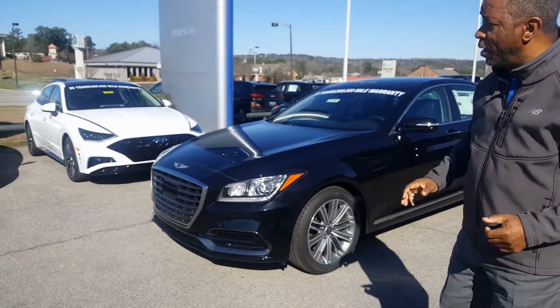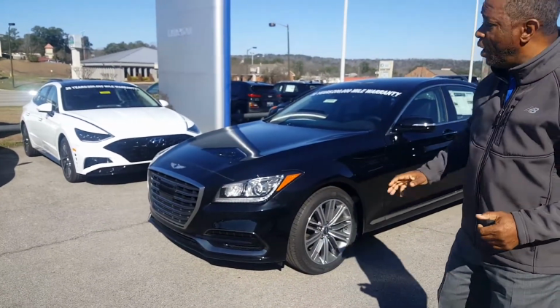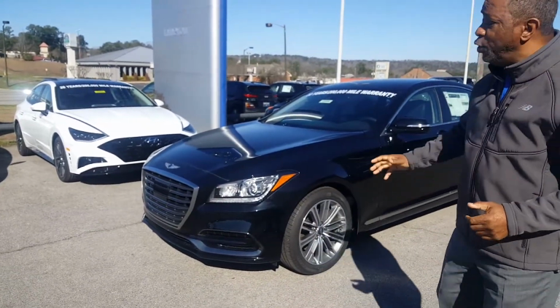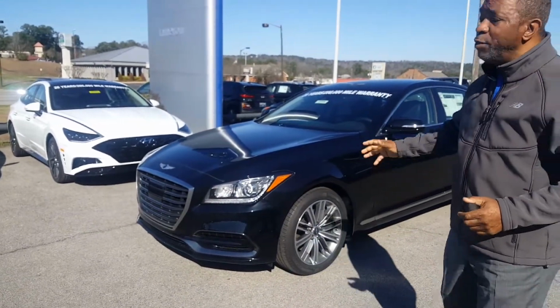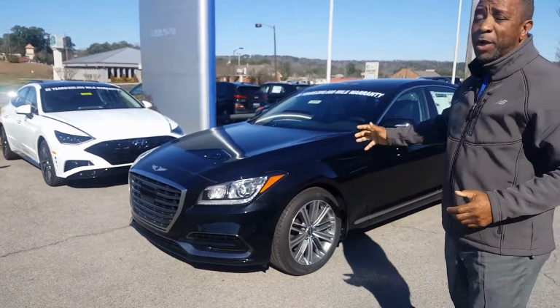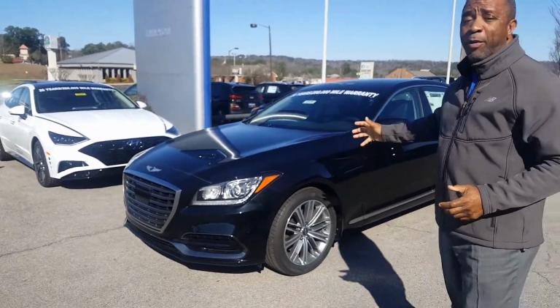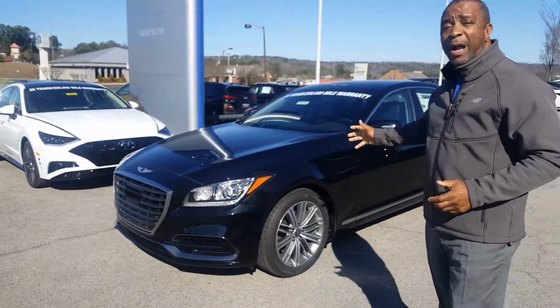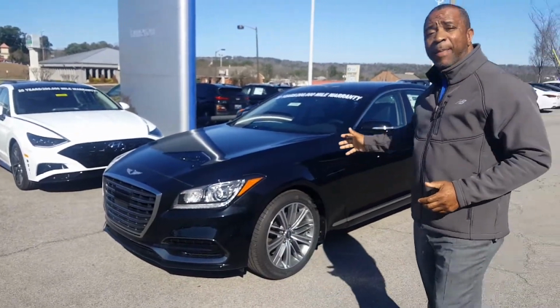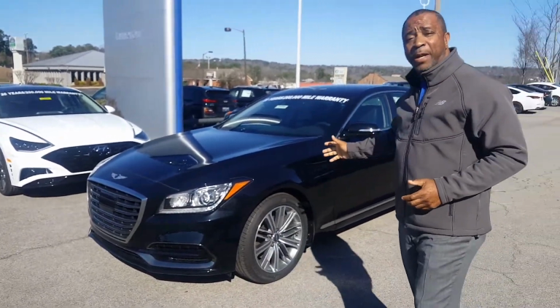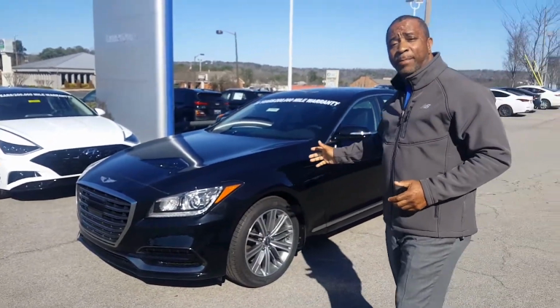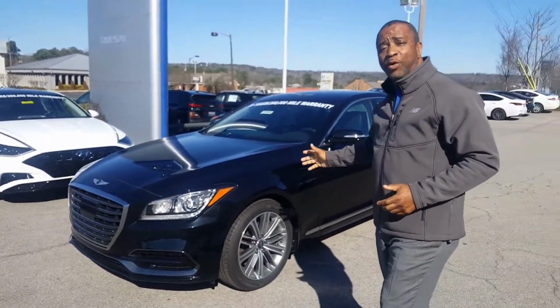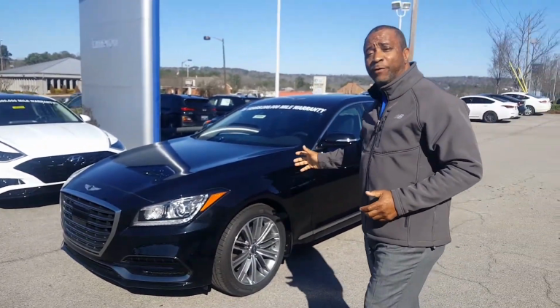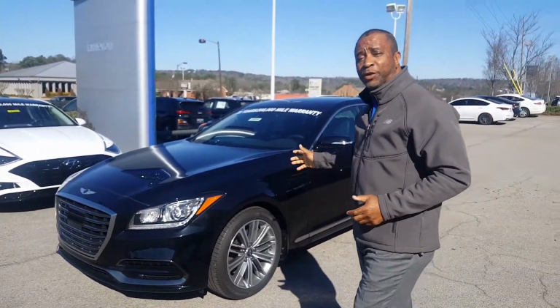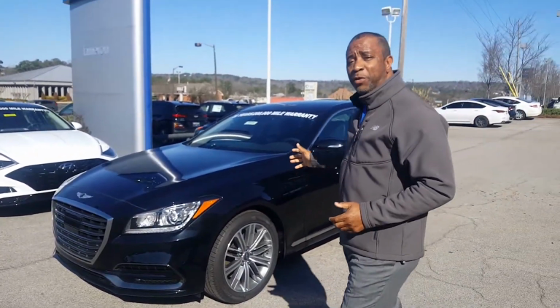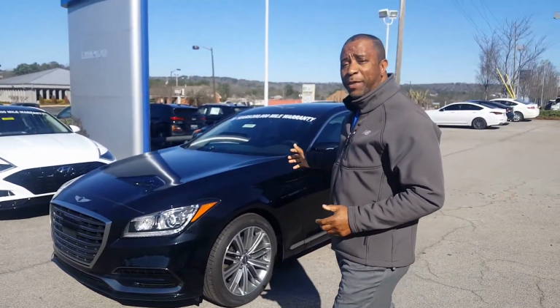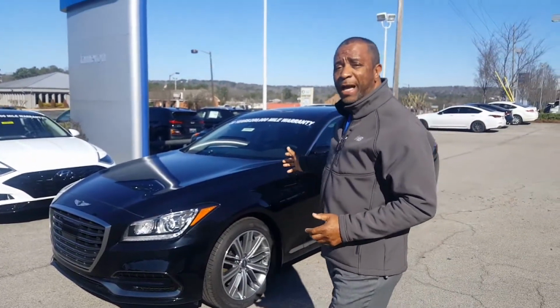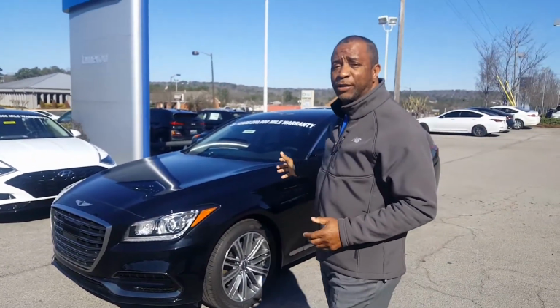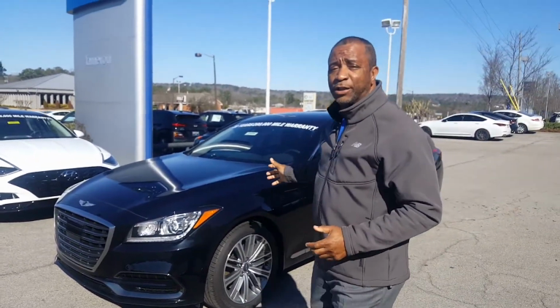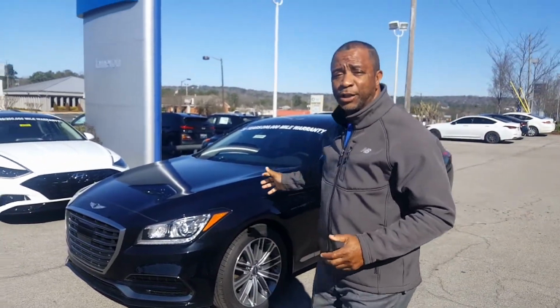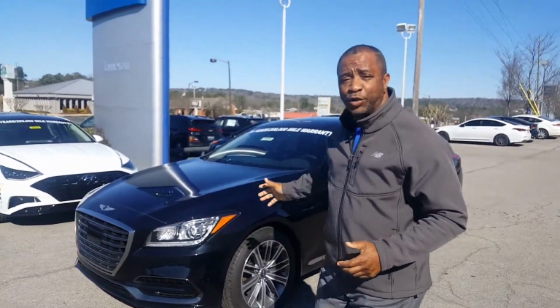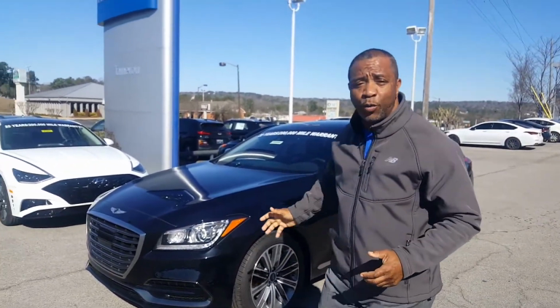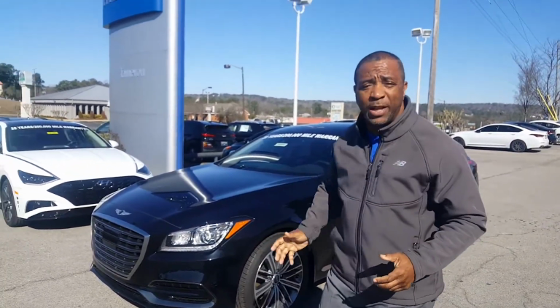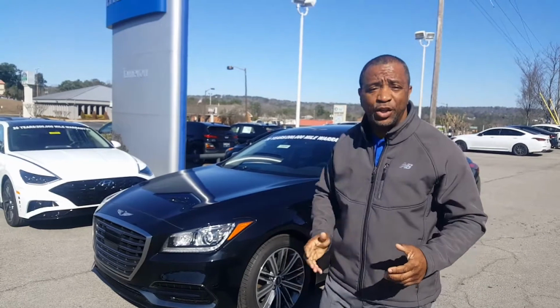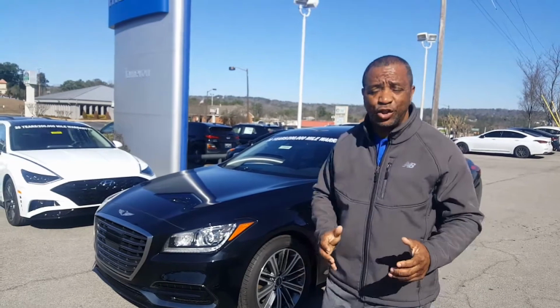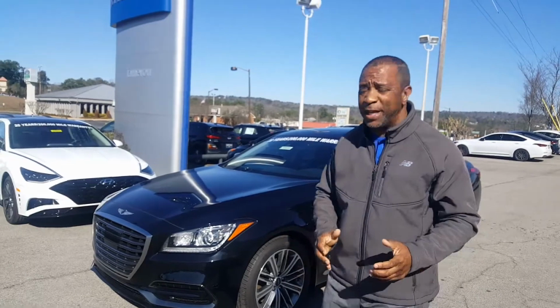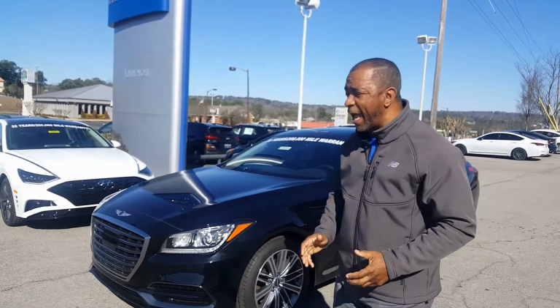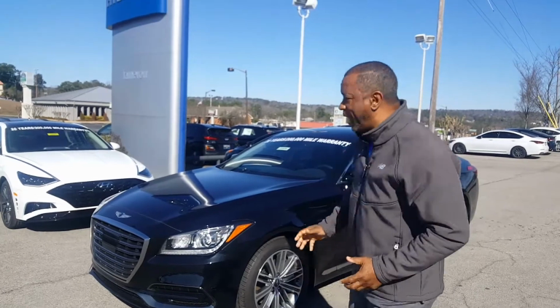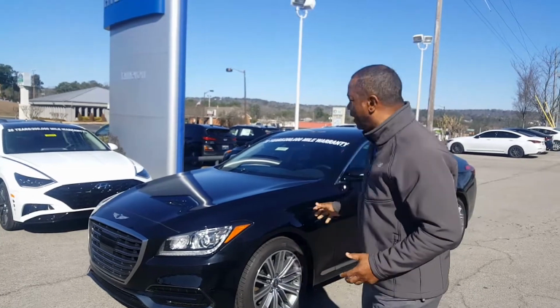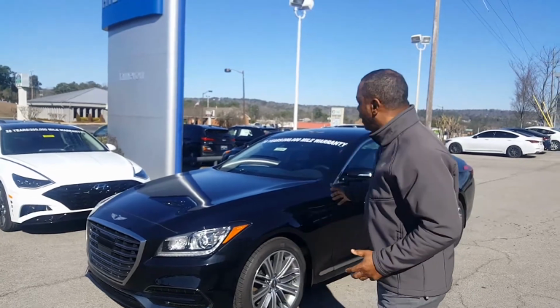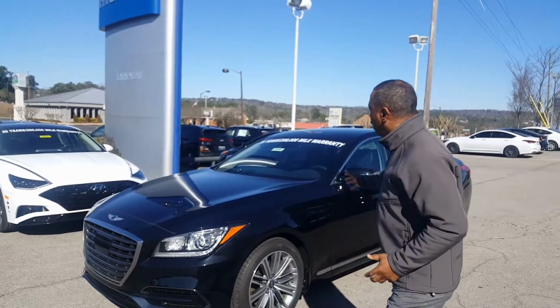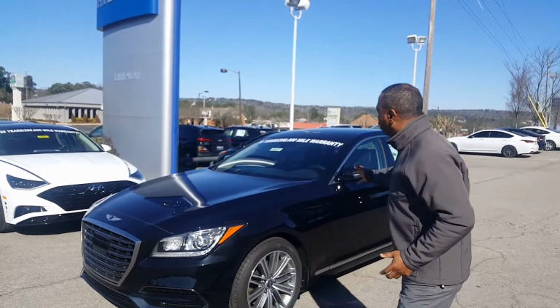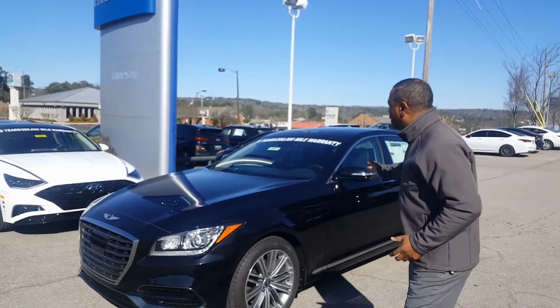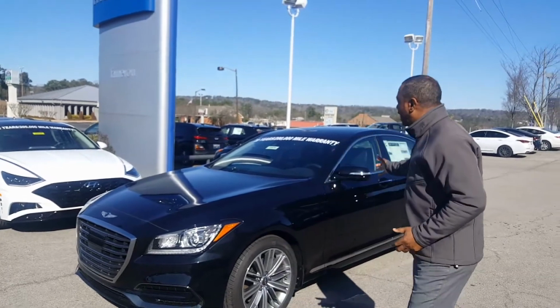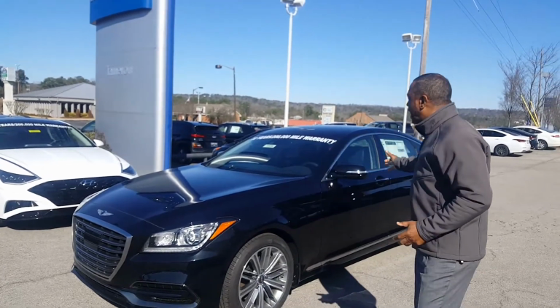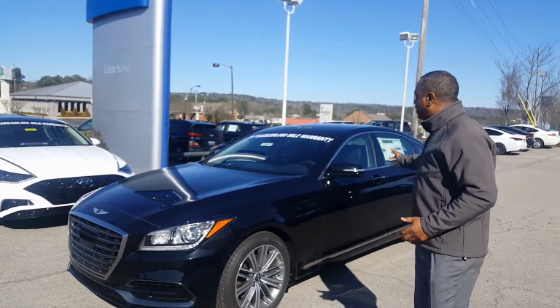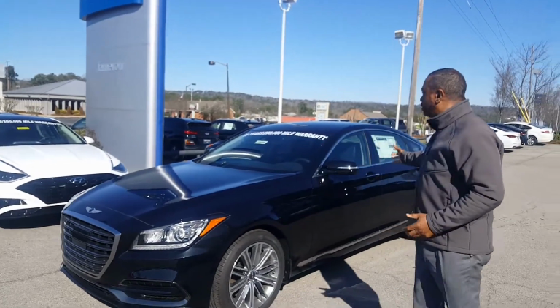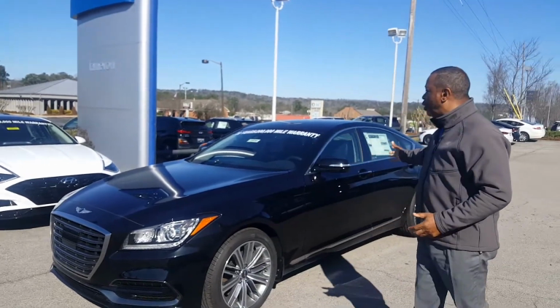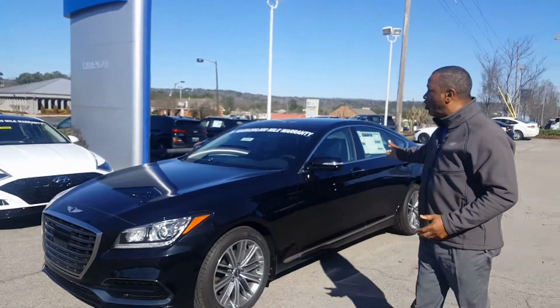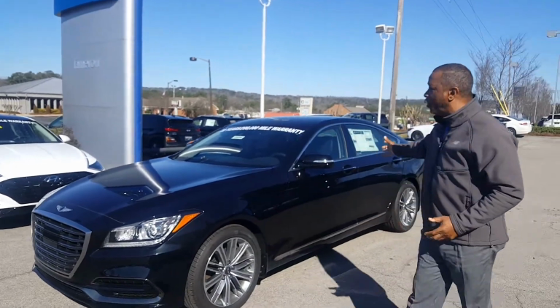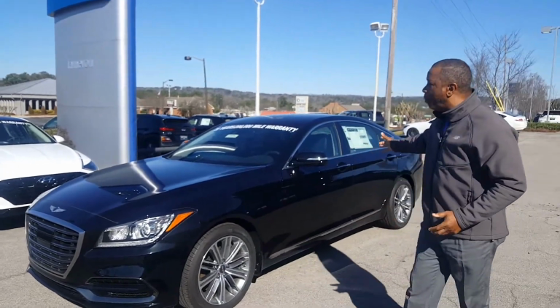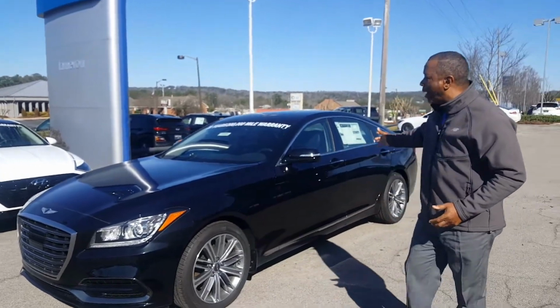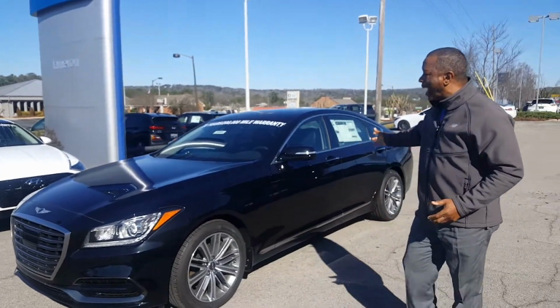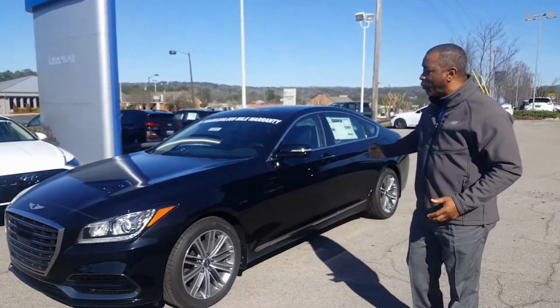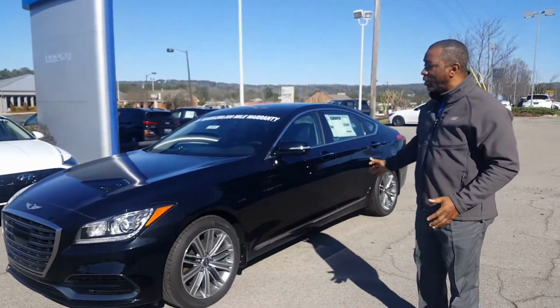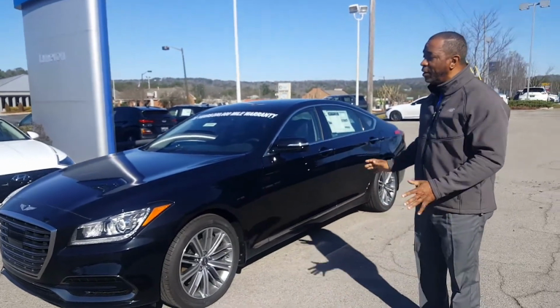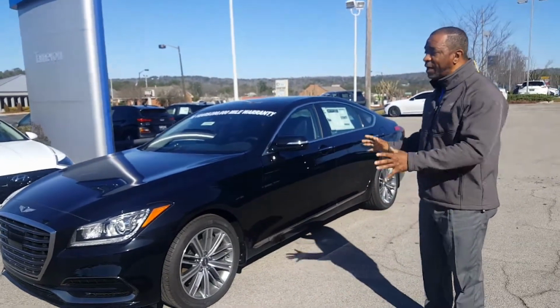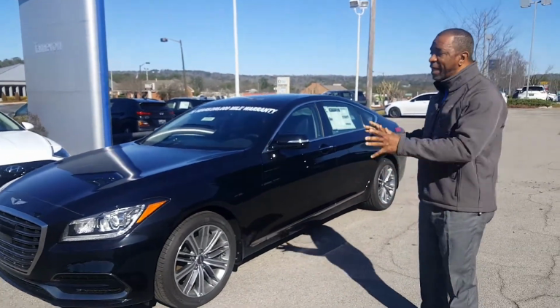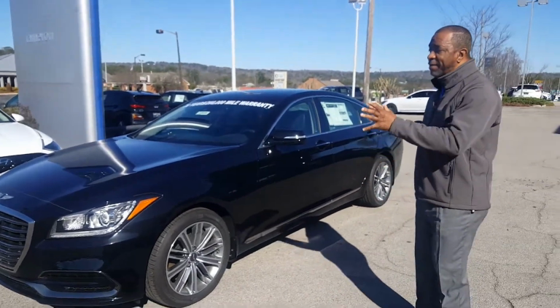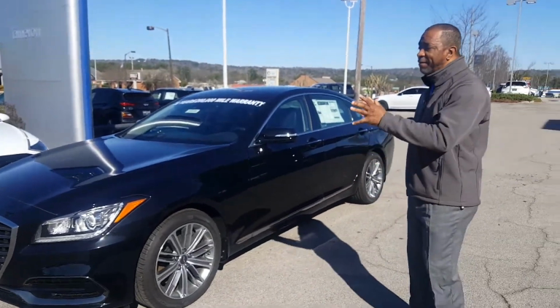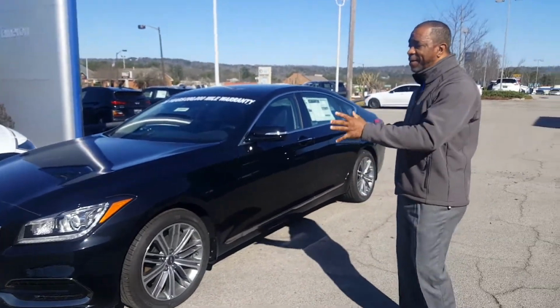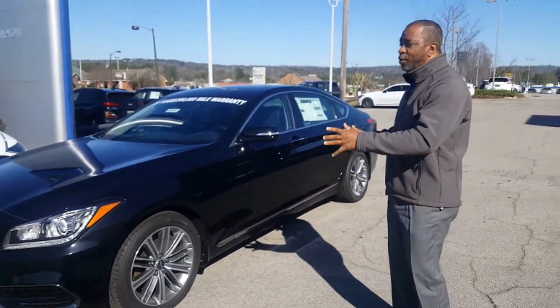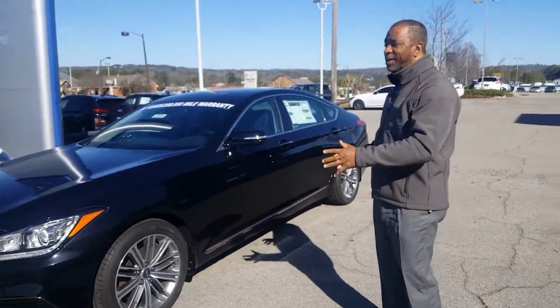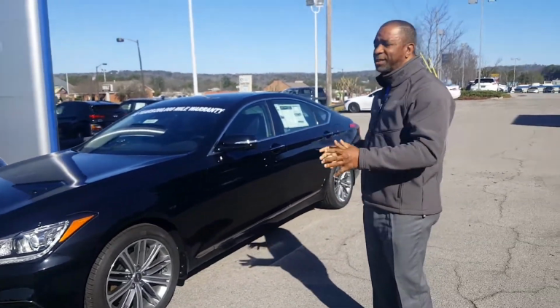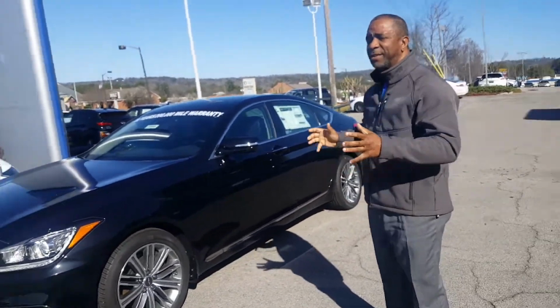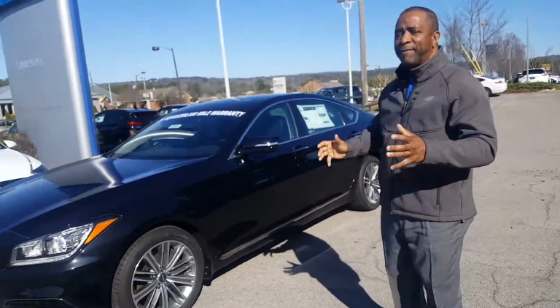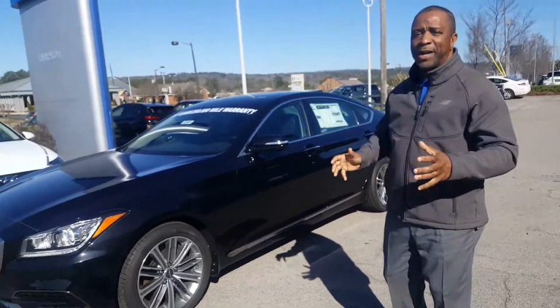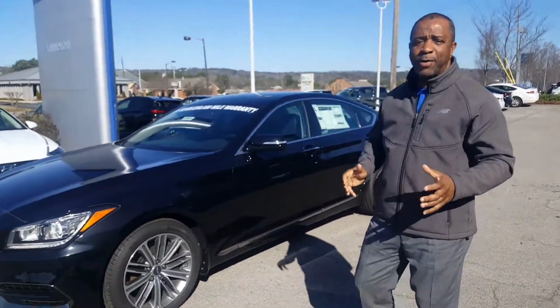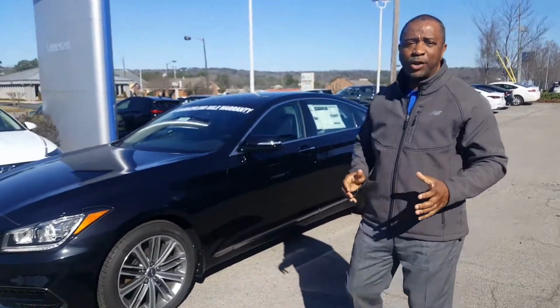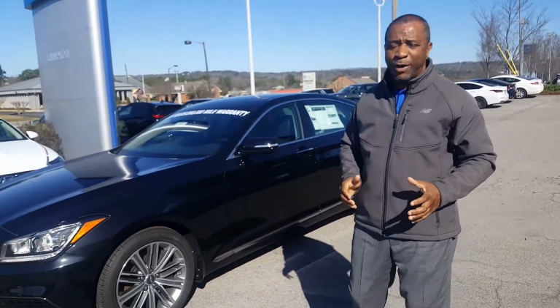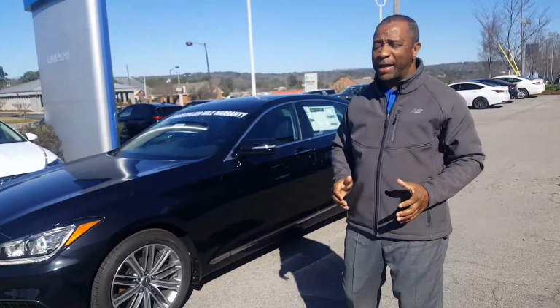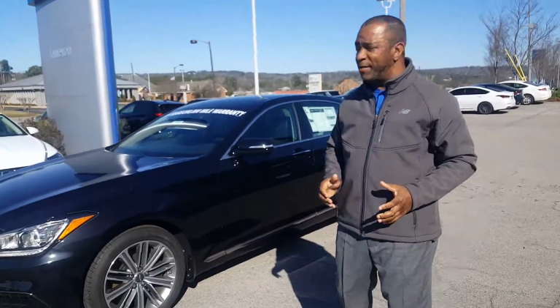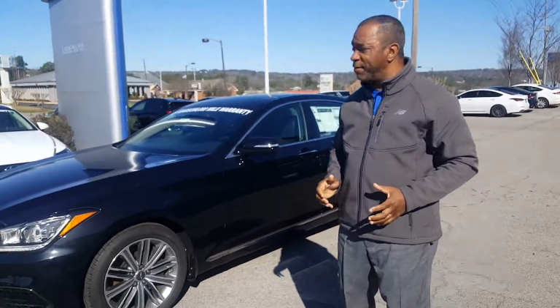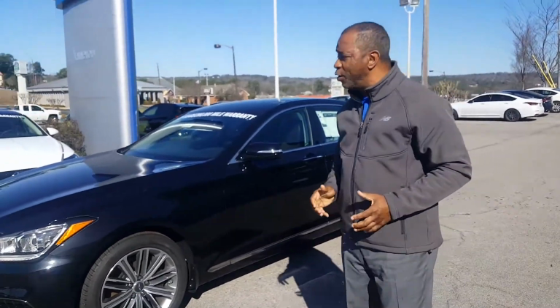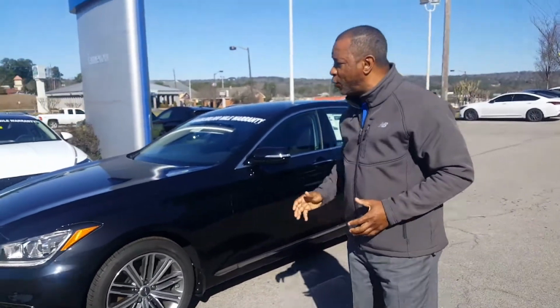You inquired about a beautiful 2020 G80. Check out this beautiful black one — look at the vehicle. This is a very attractive vehicle here.